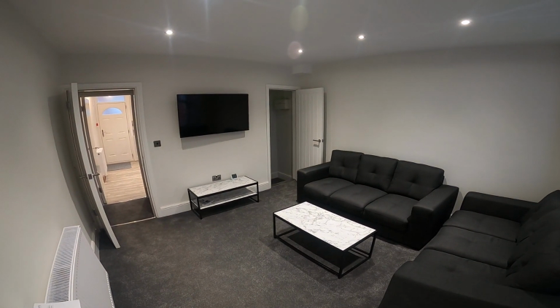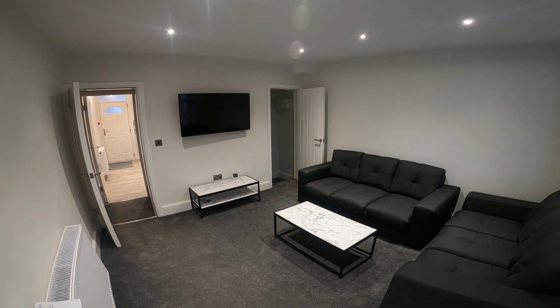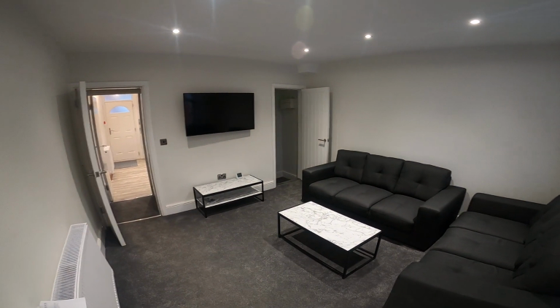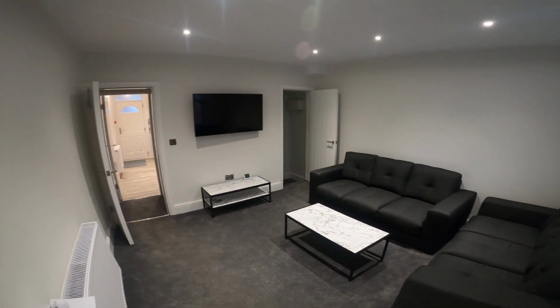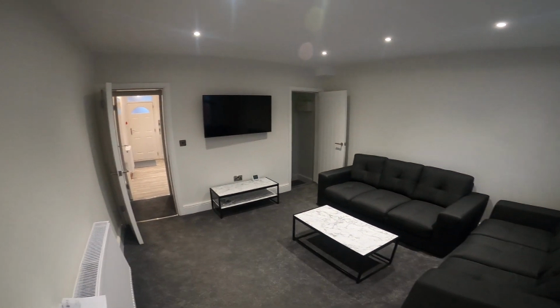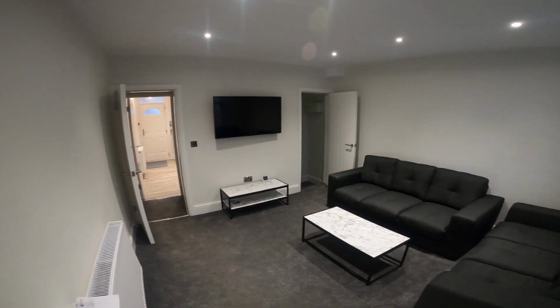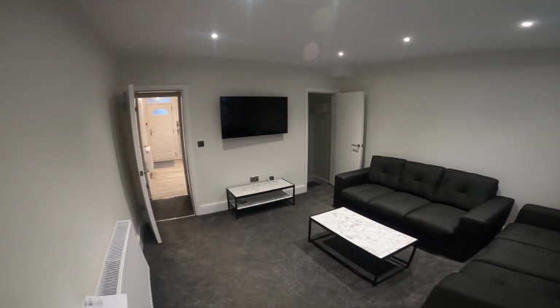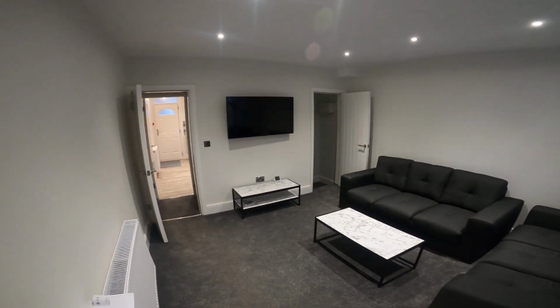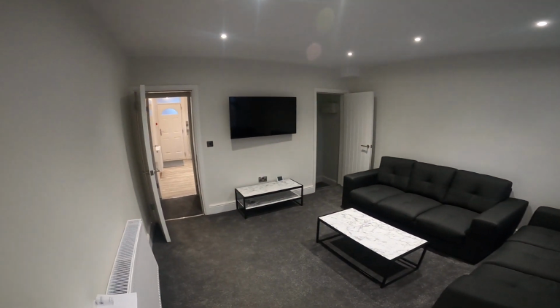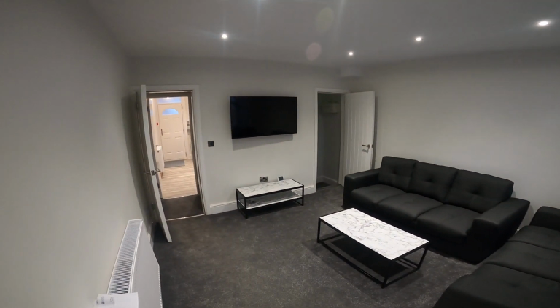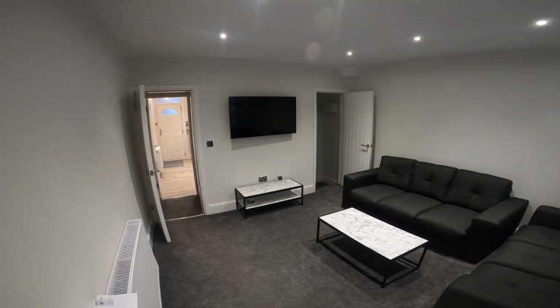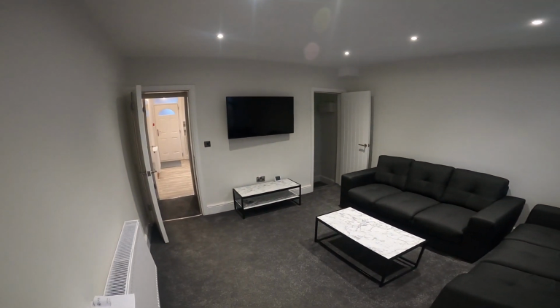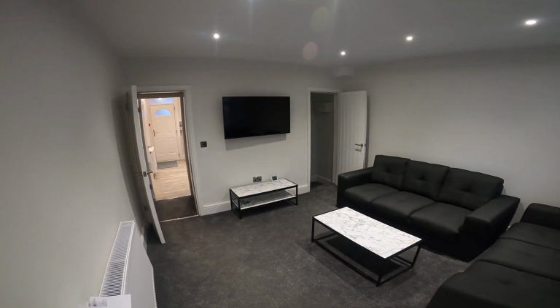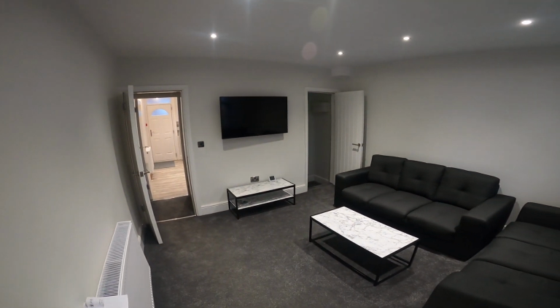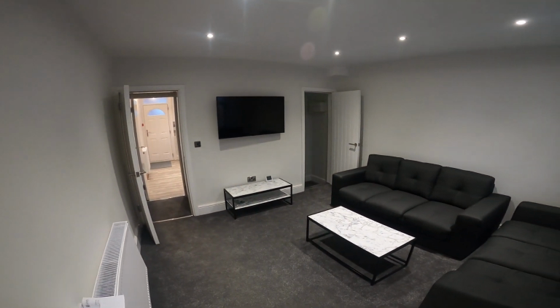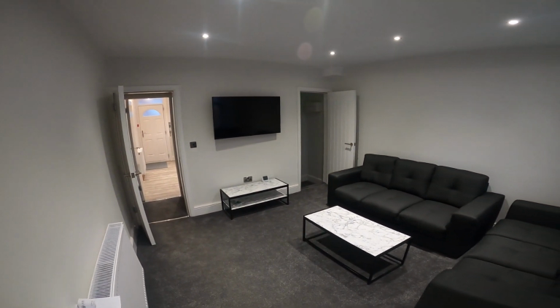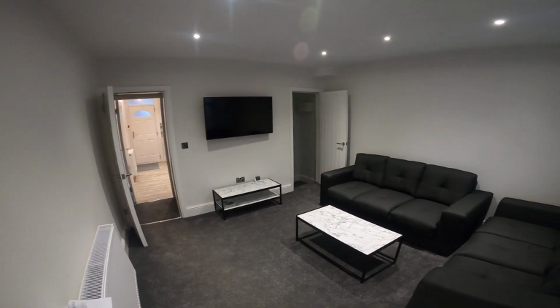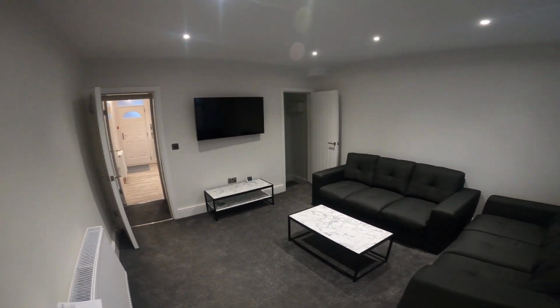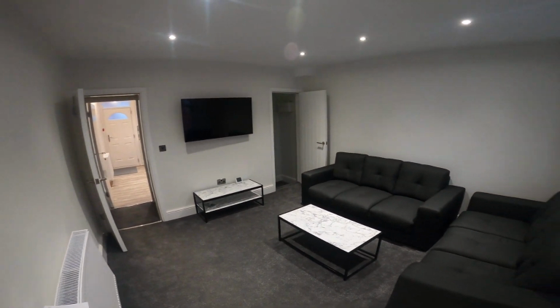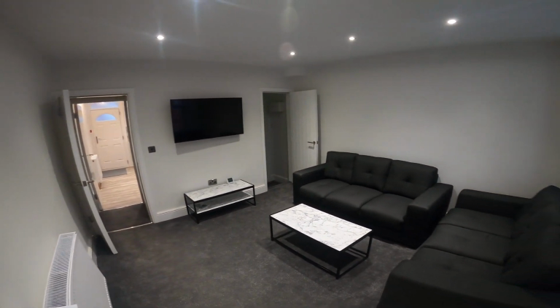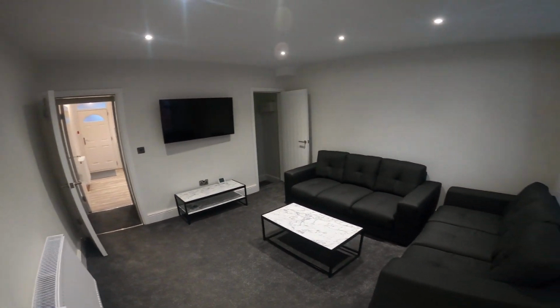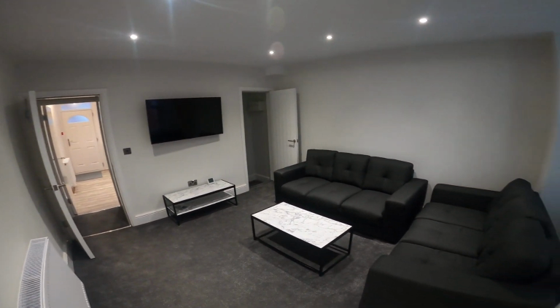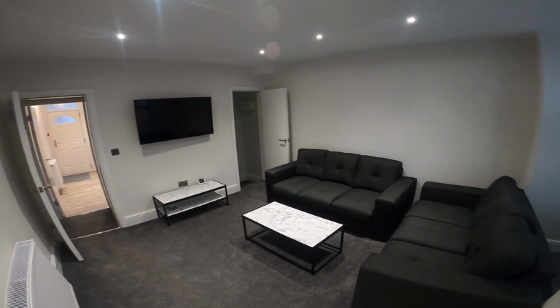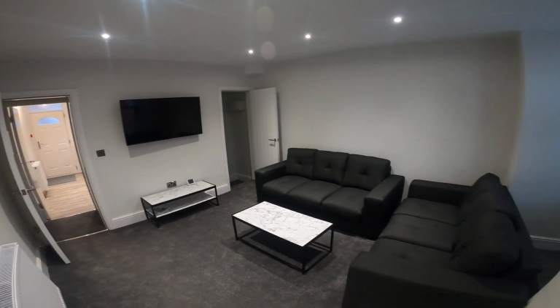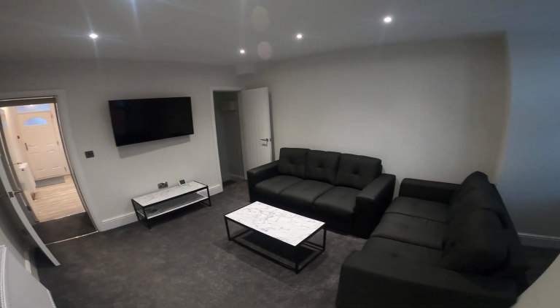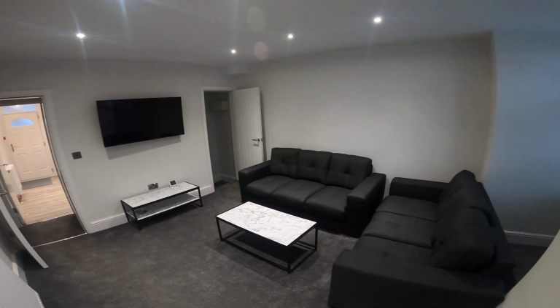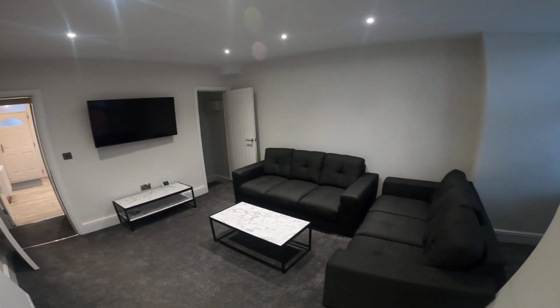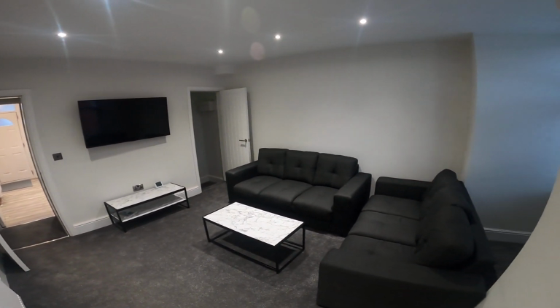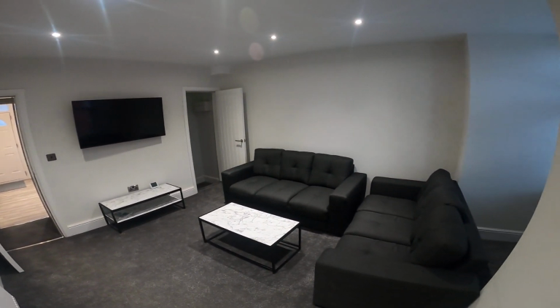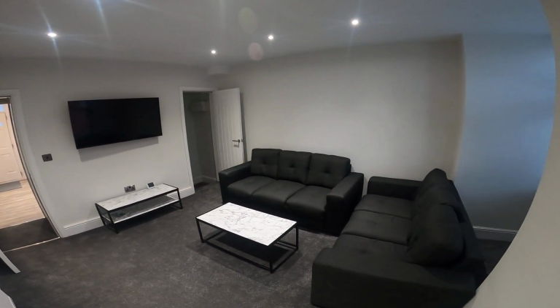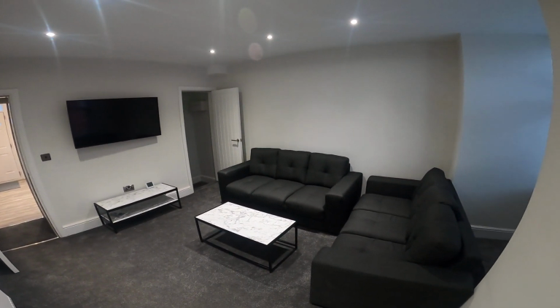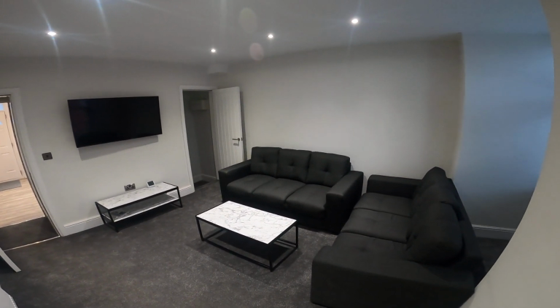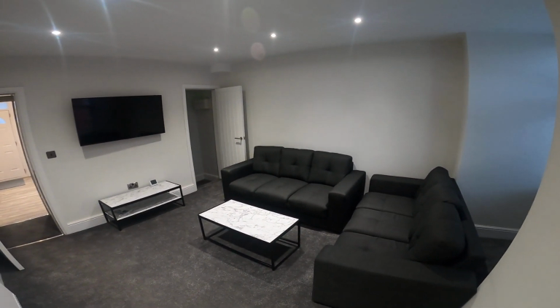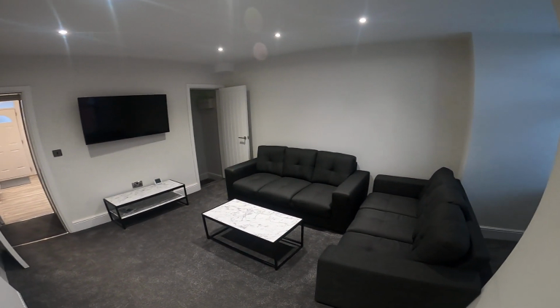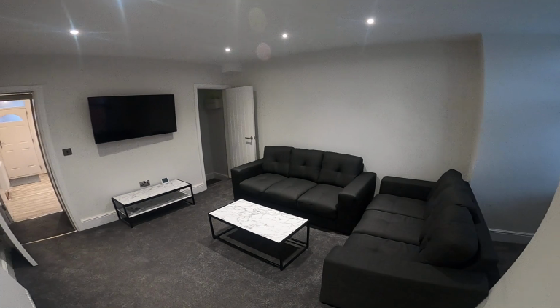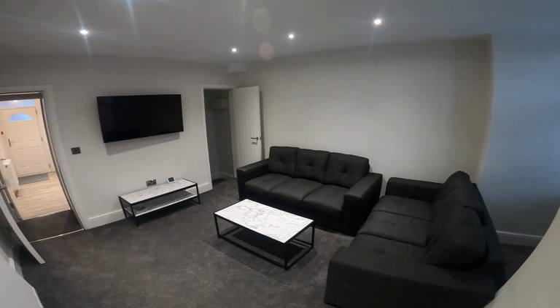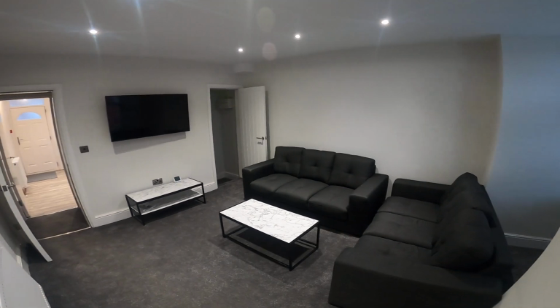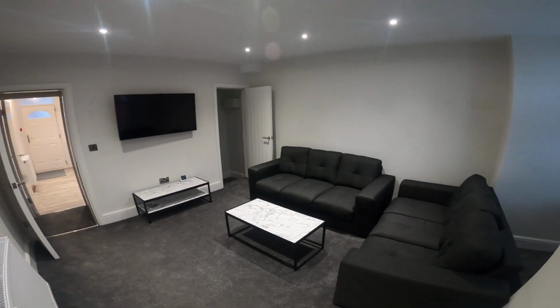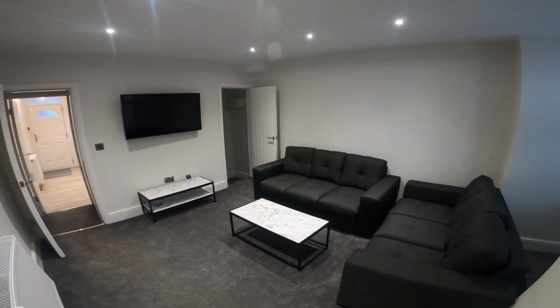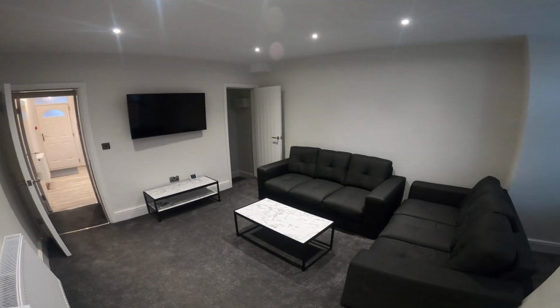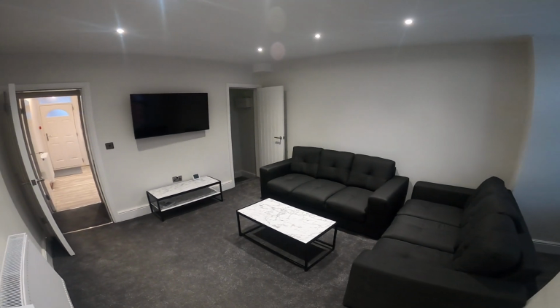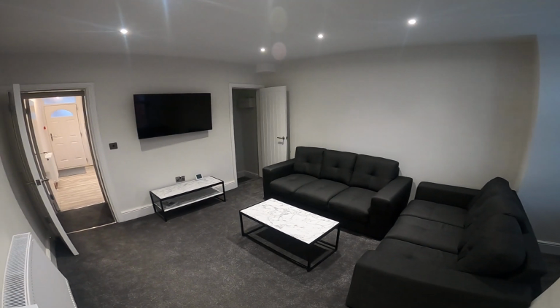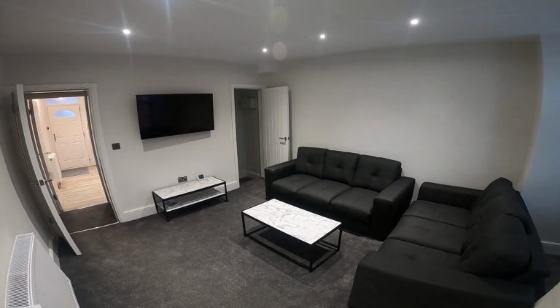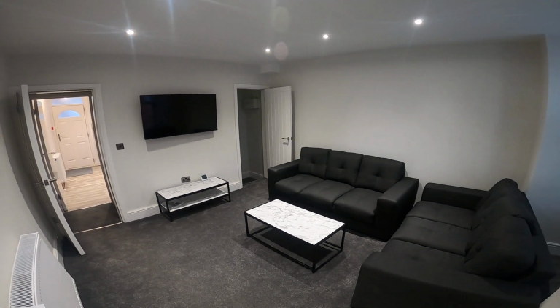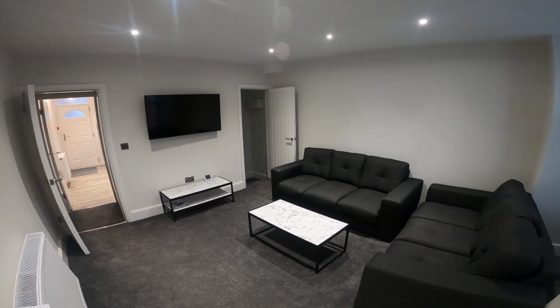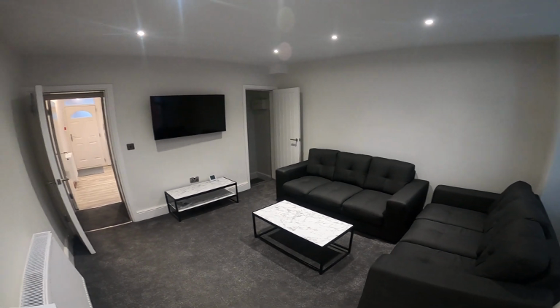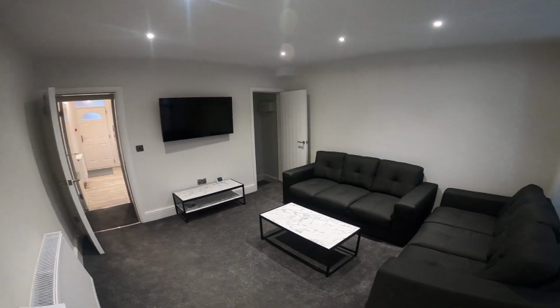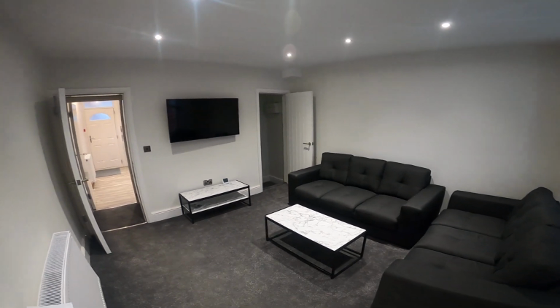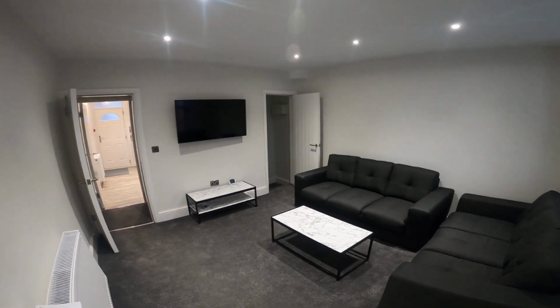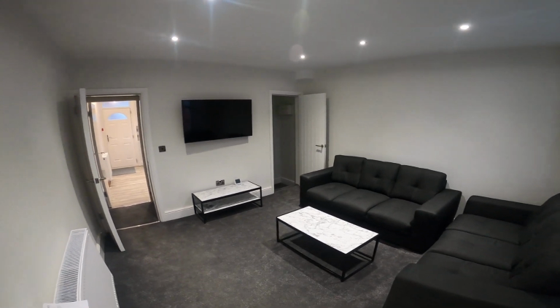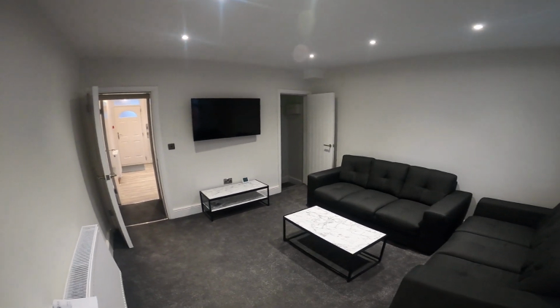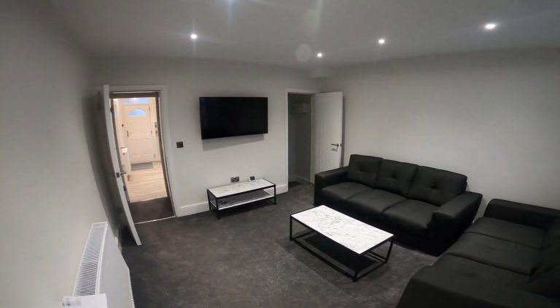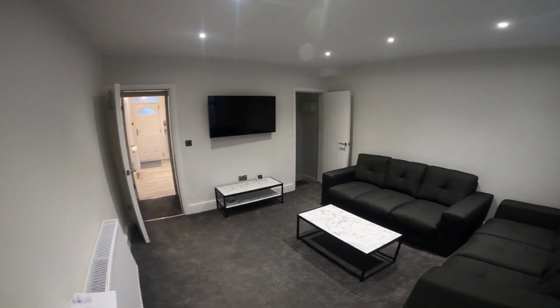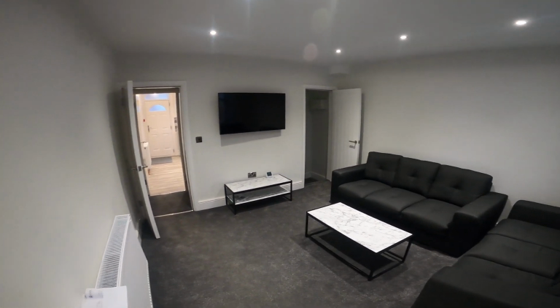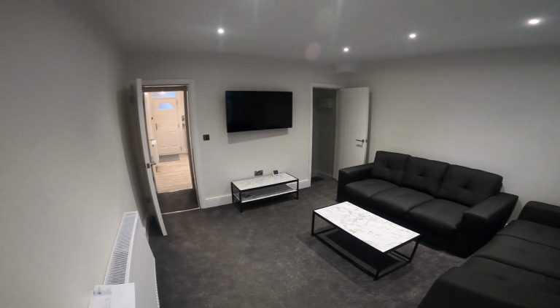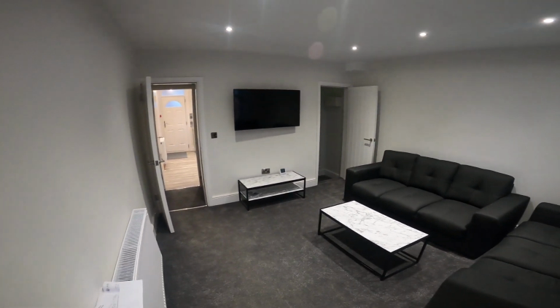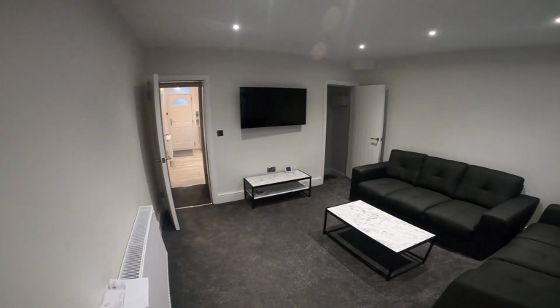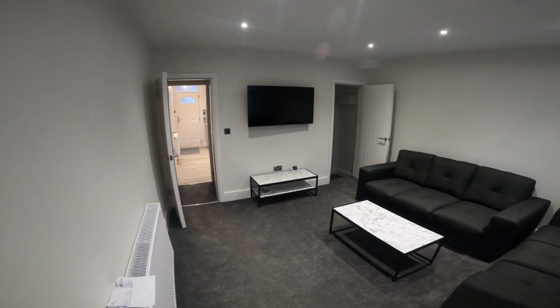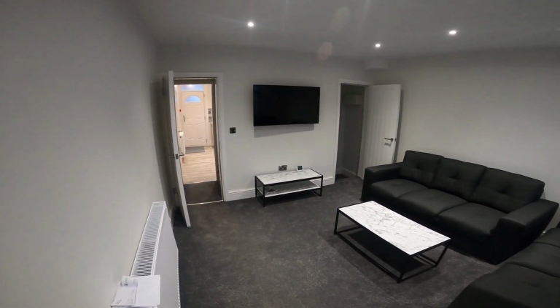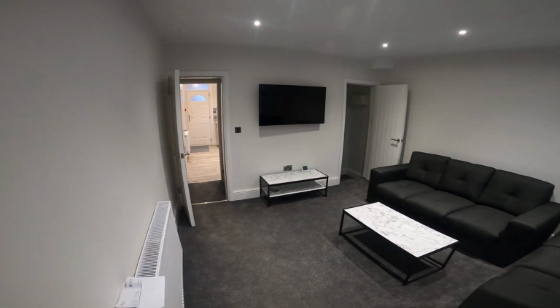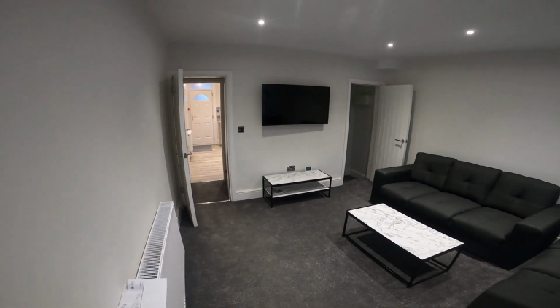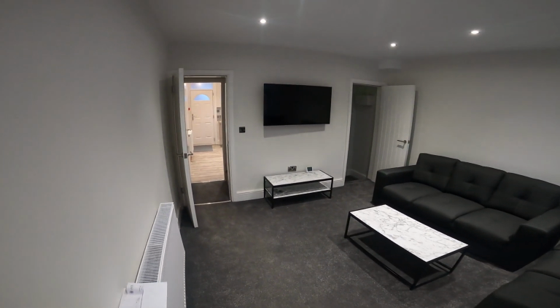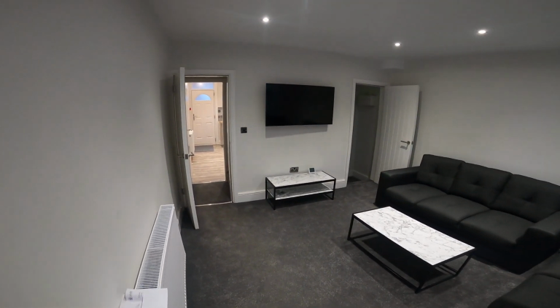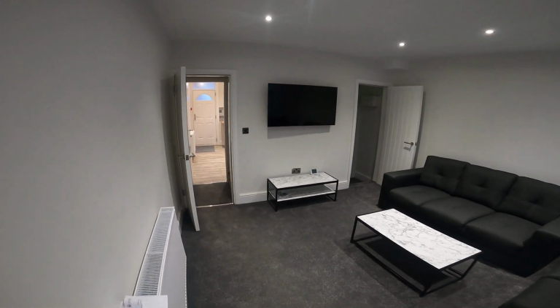Welcome to our virtual tour of our six bed en suite property at 16 Burship Terrace in Woodhouse.